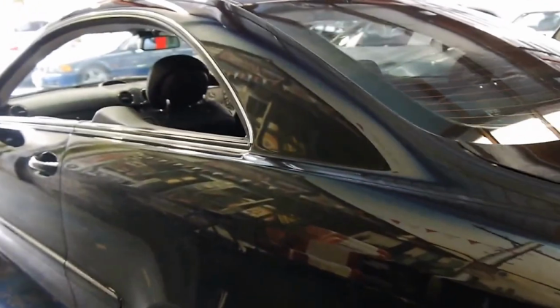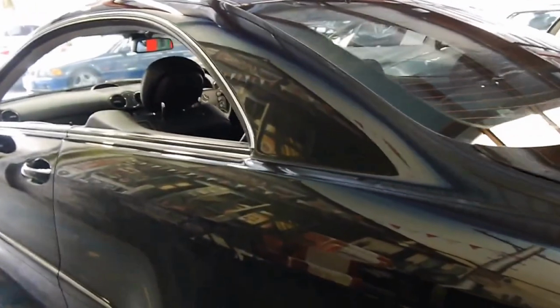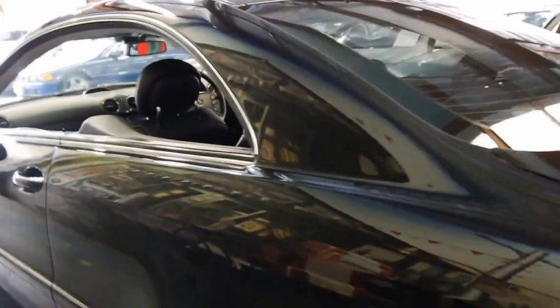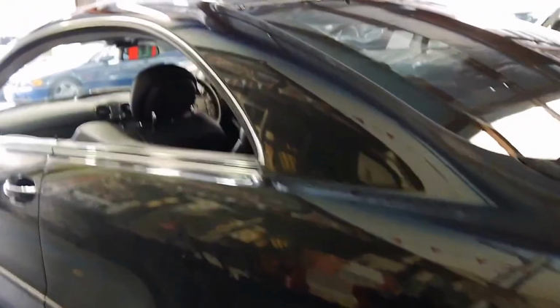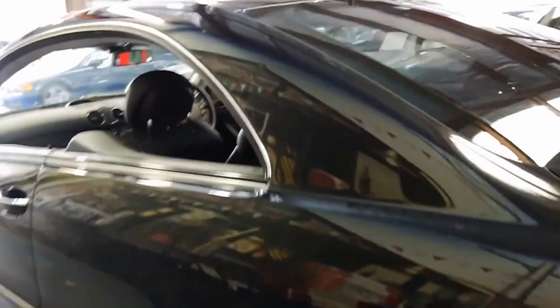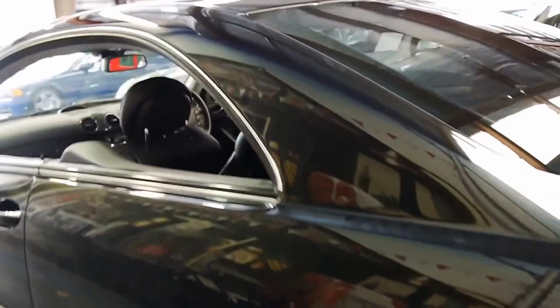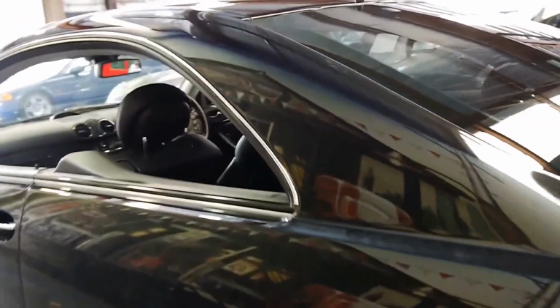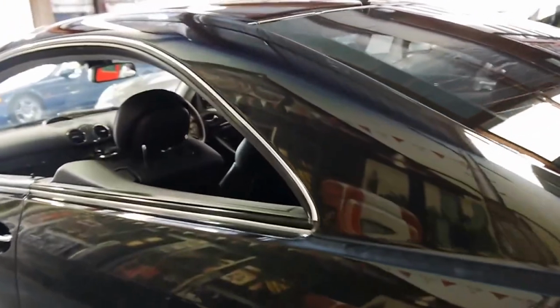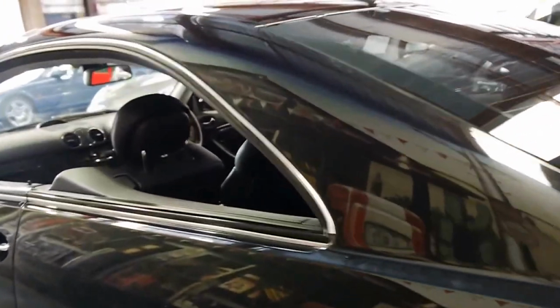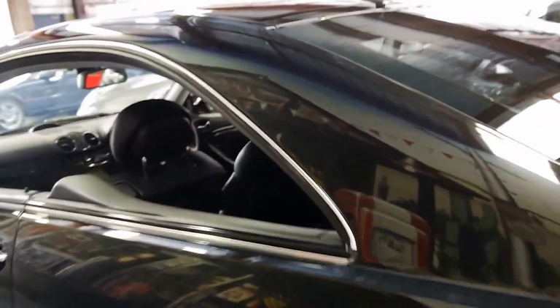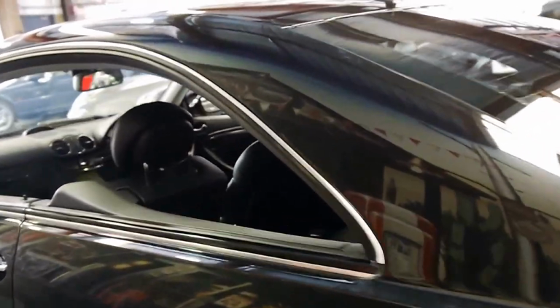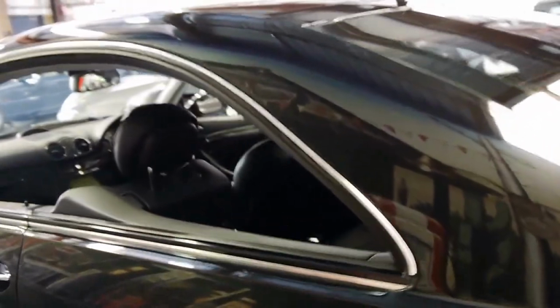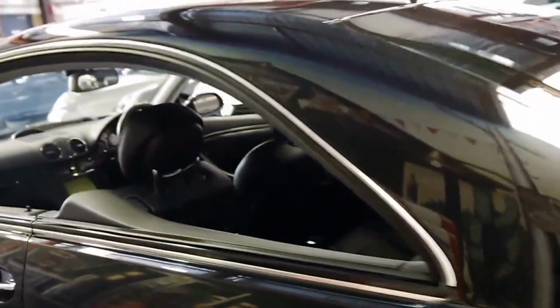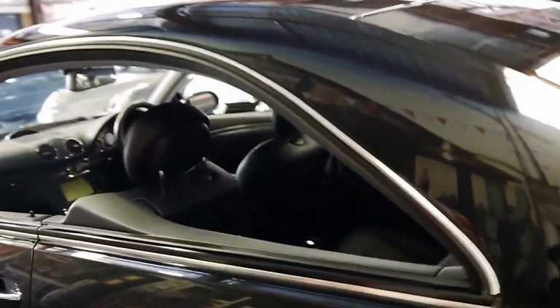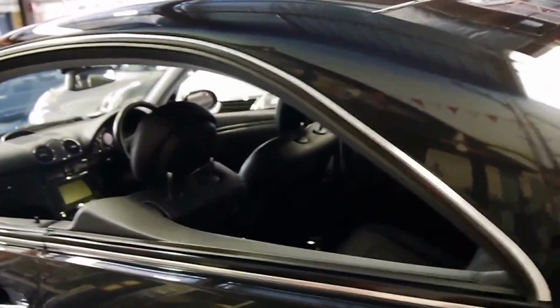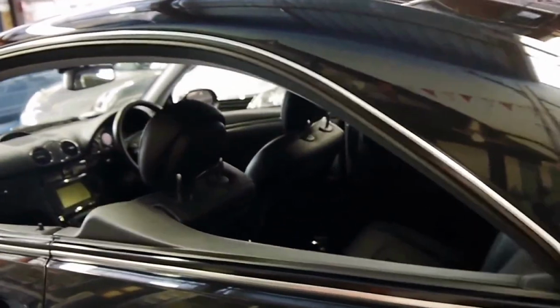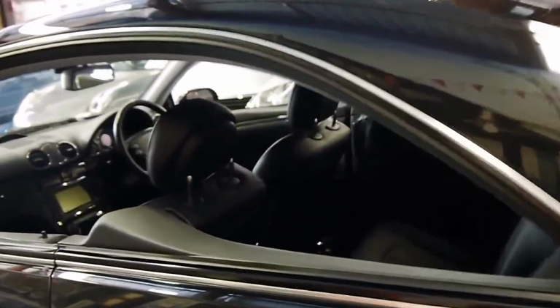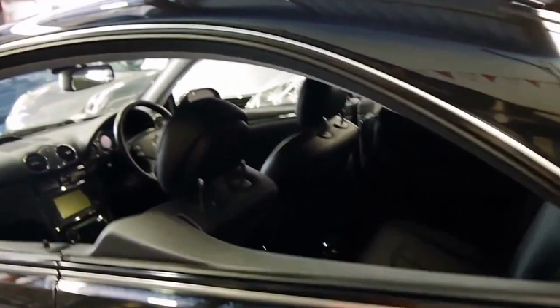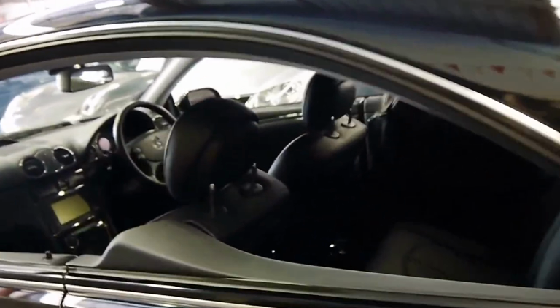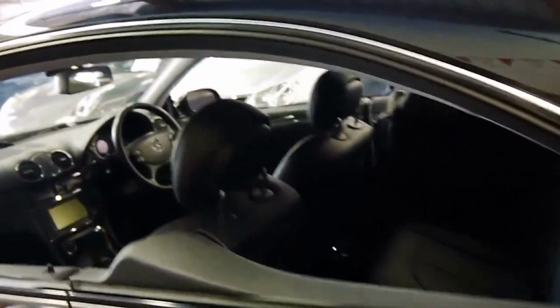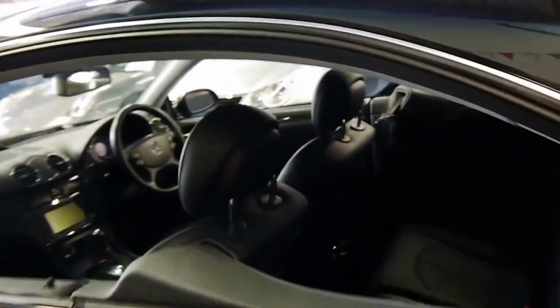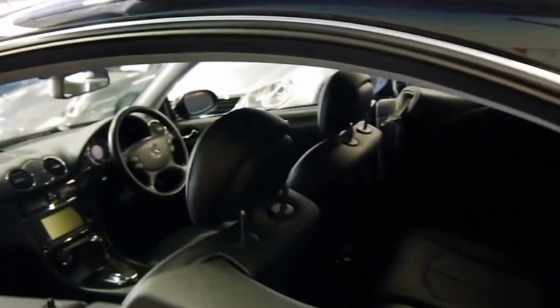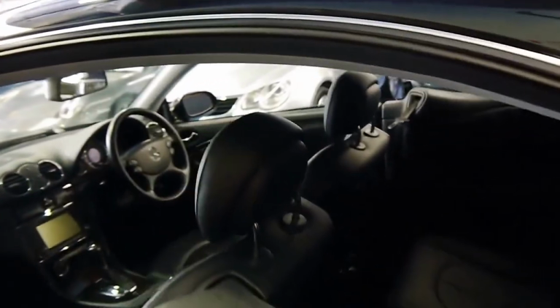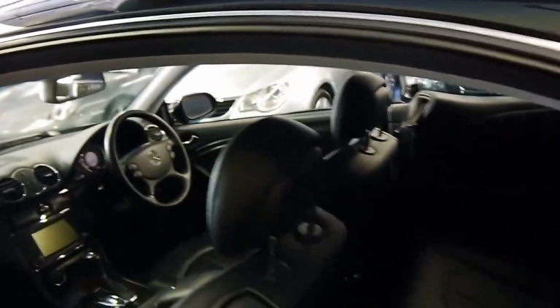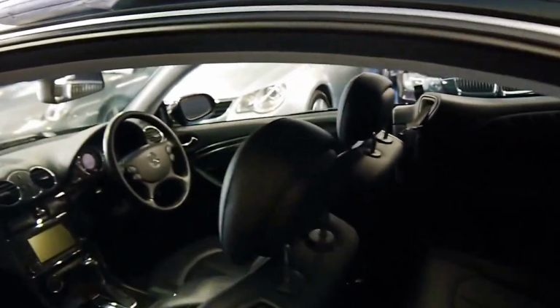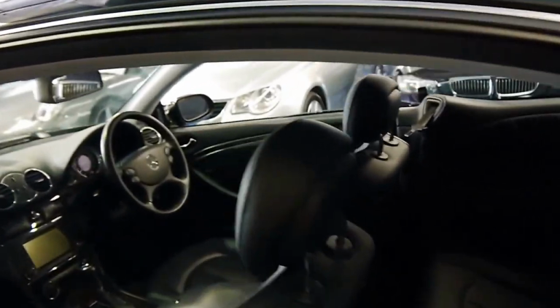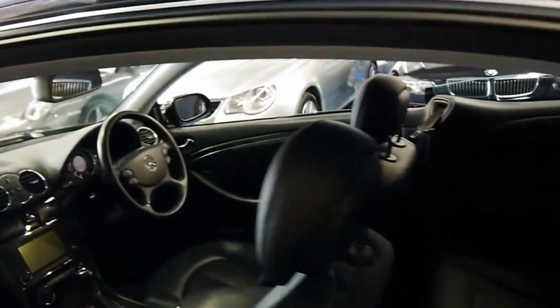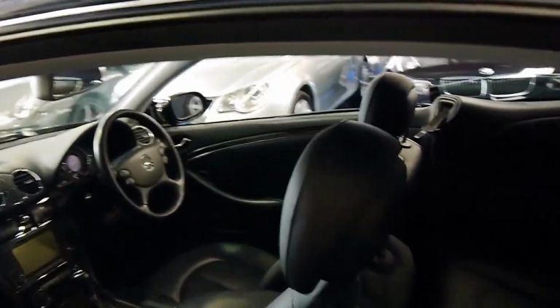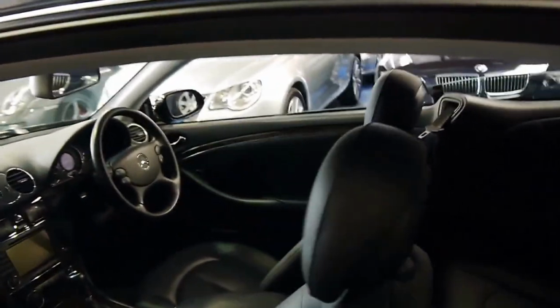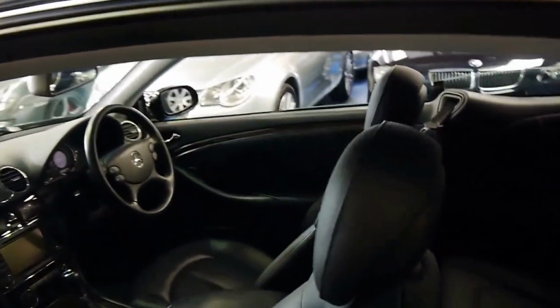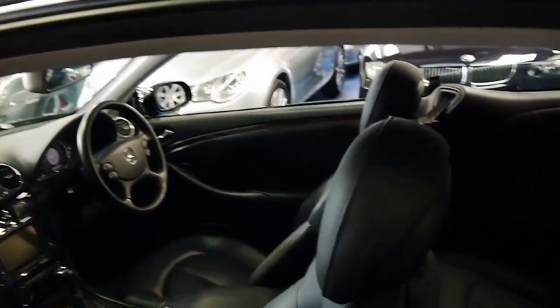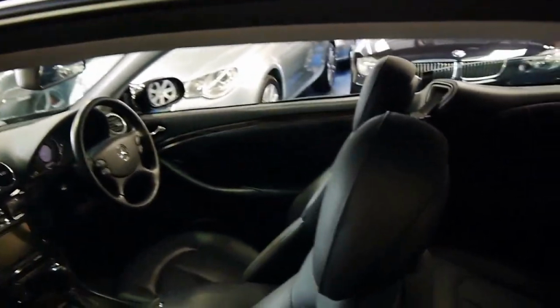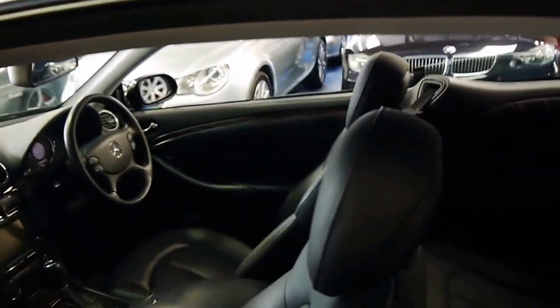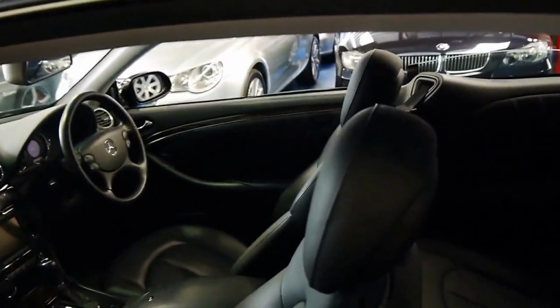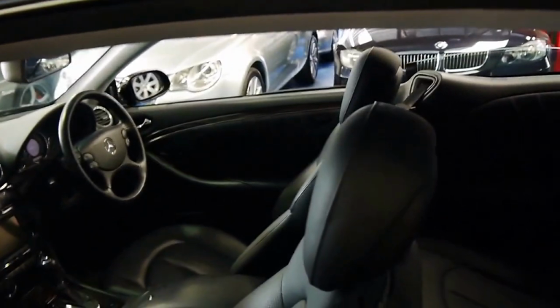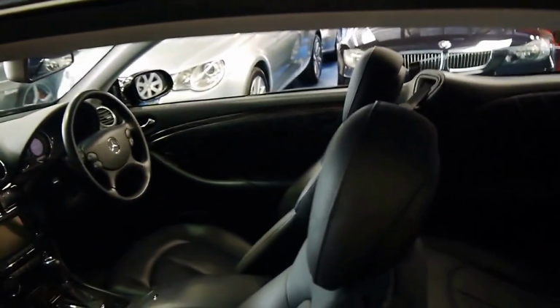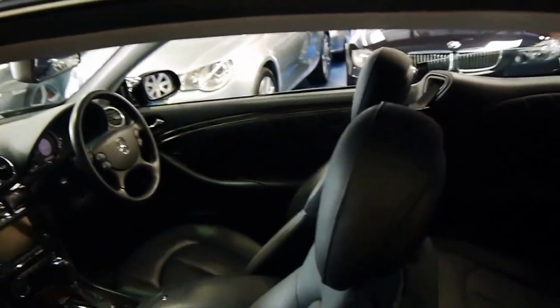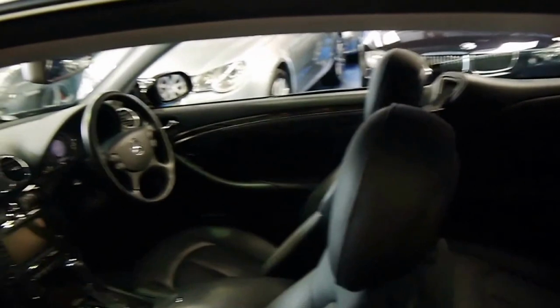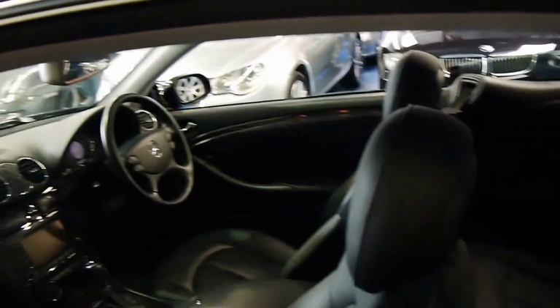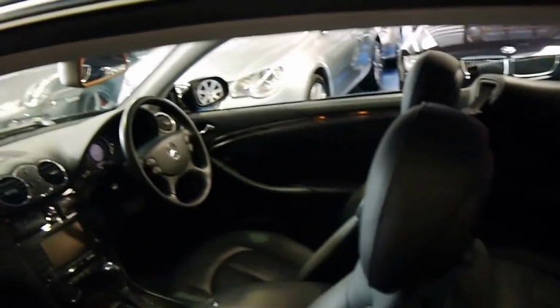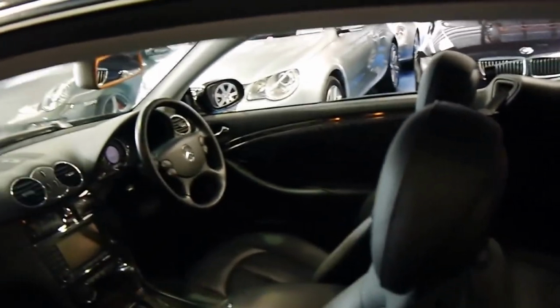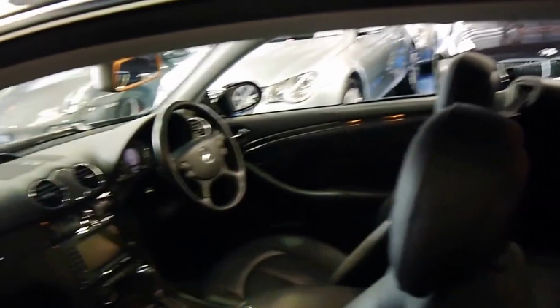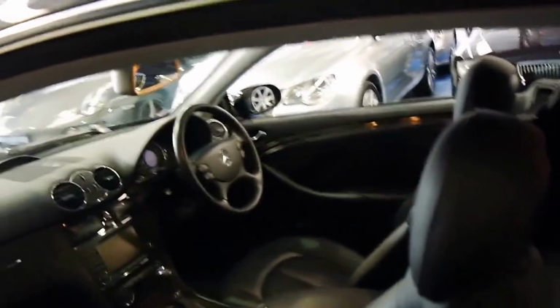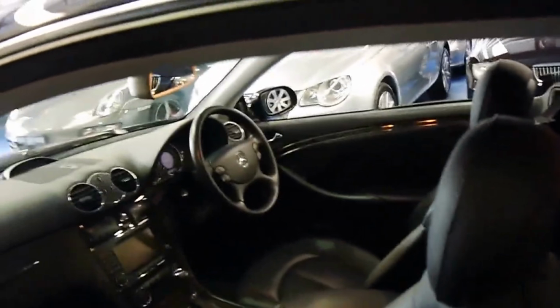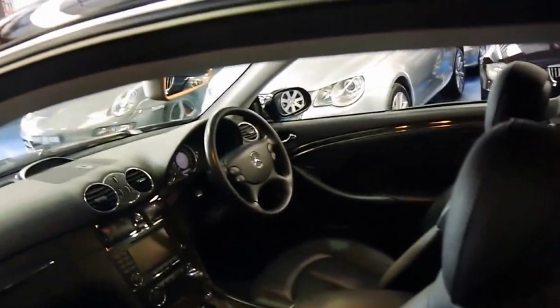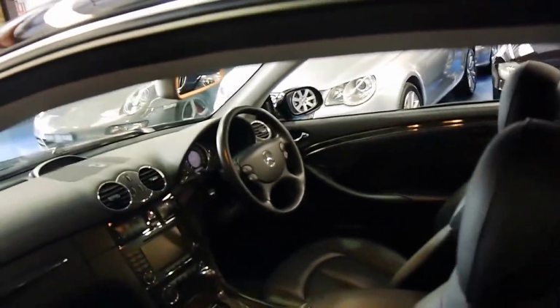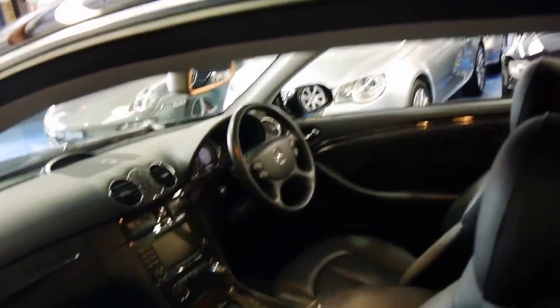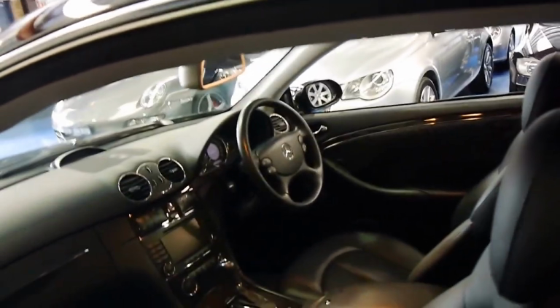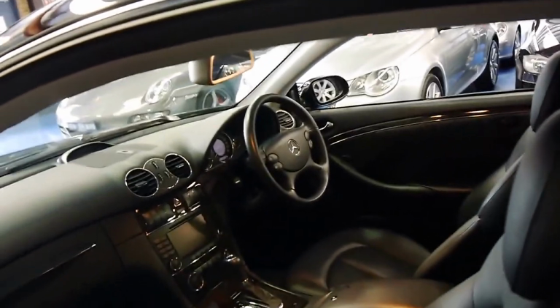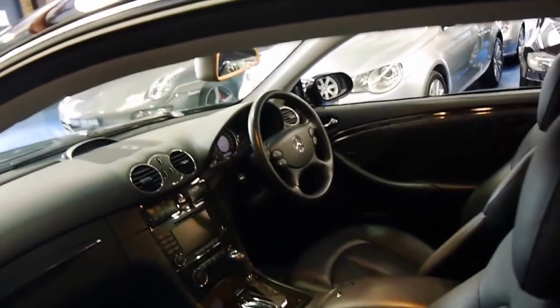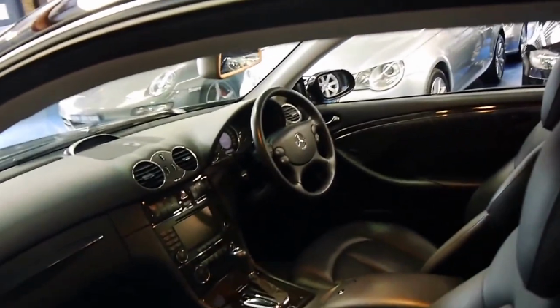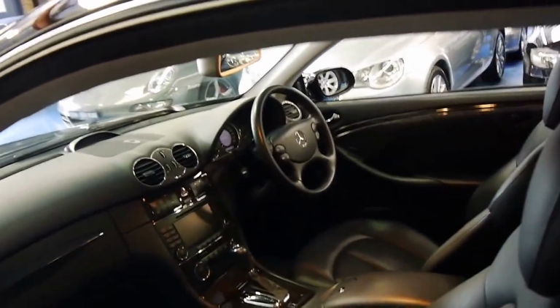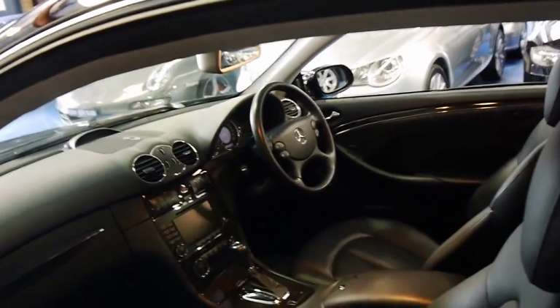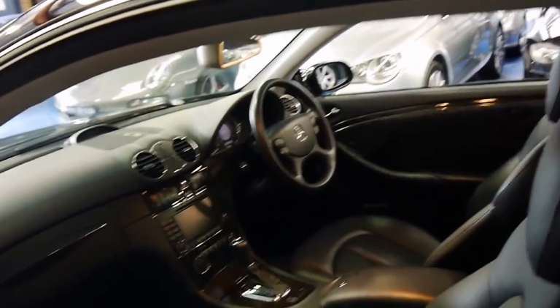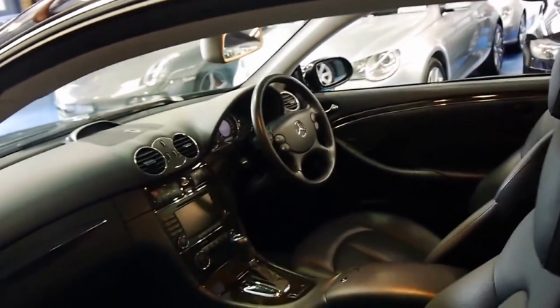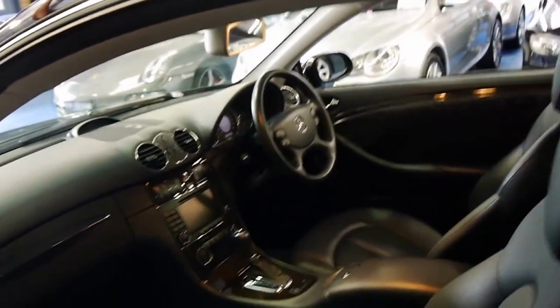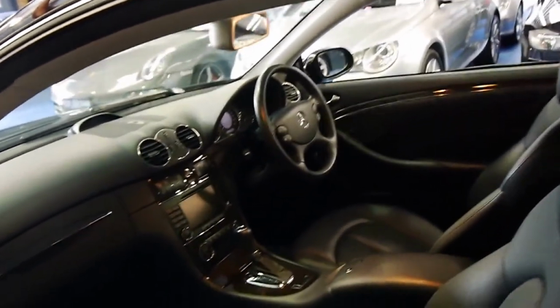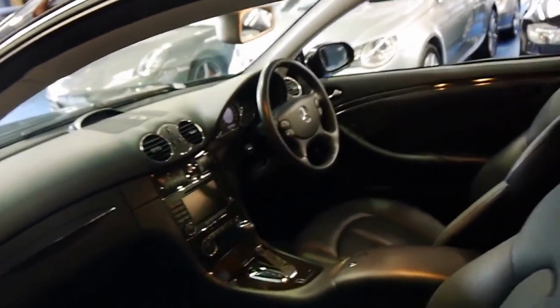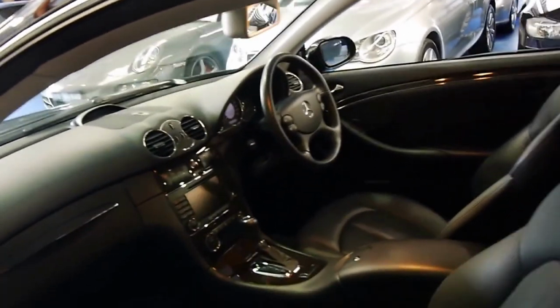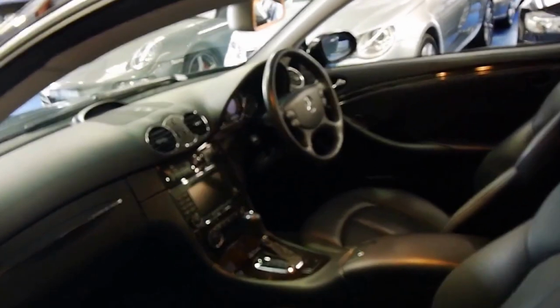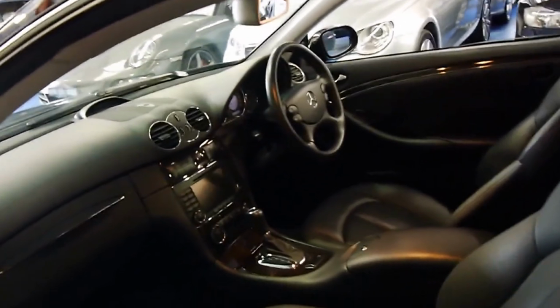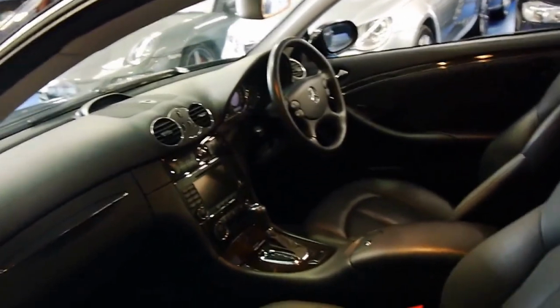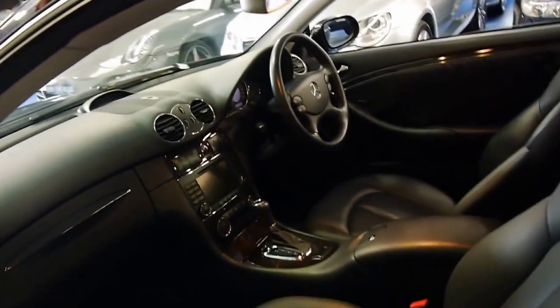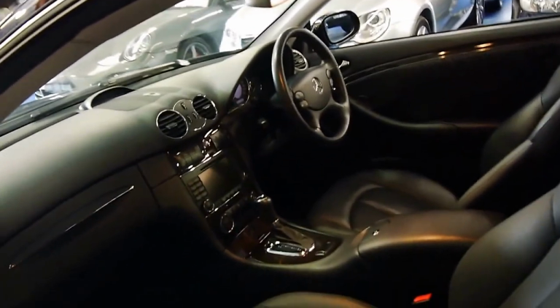It's got very nice Pirelli tyres on it. I have driven the car and it drives absolutely beautifully, as you would expect.